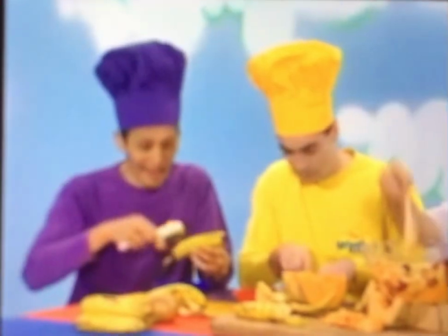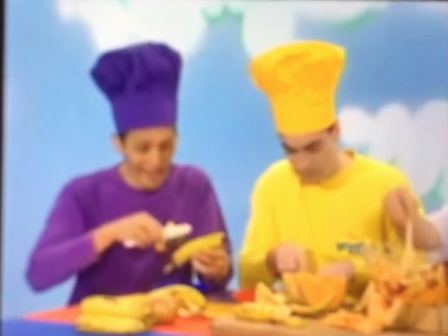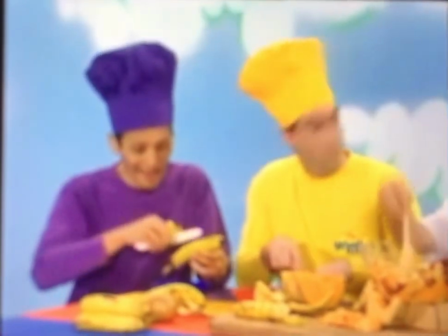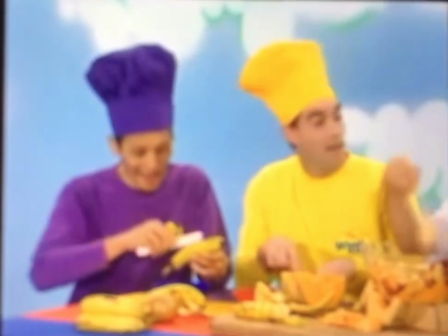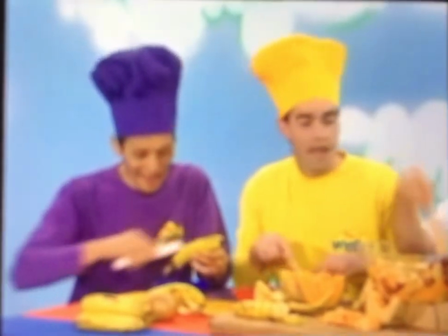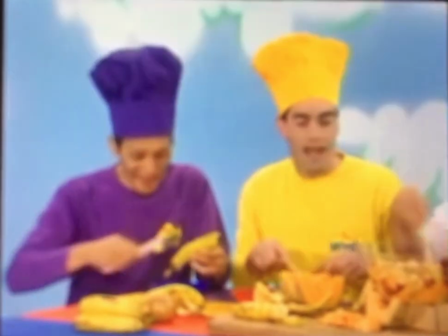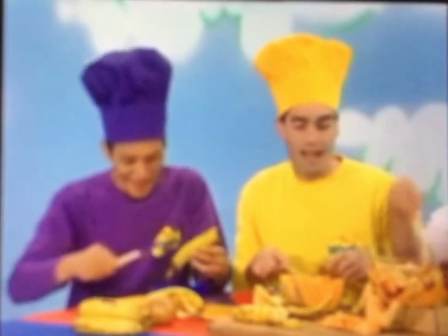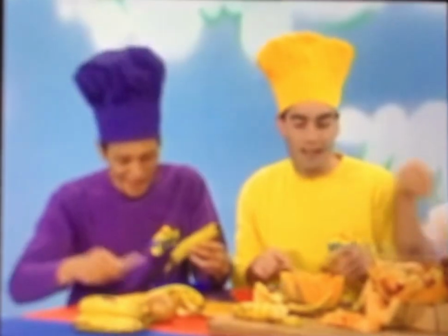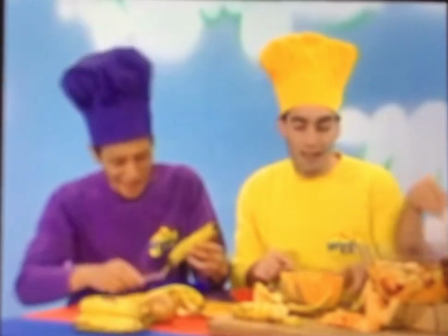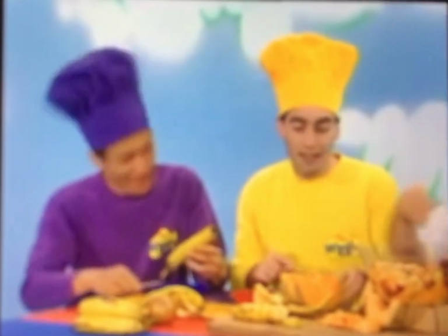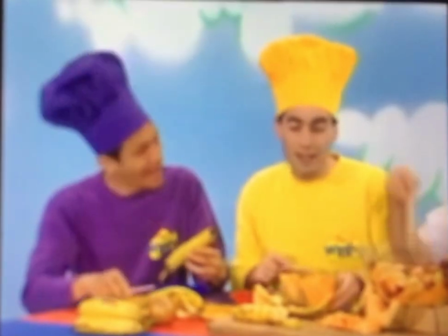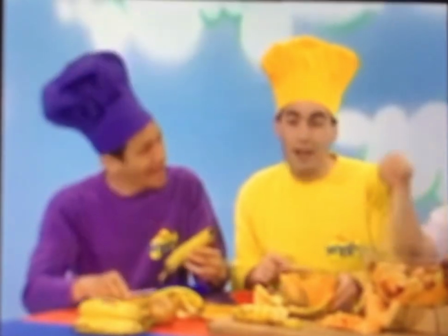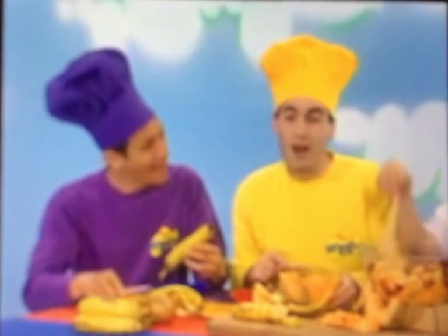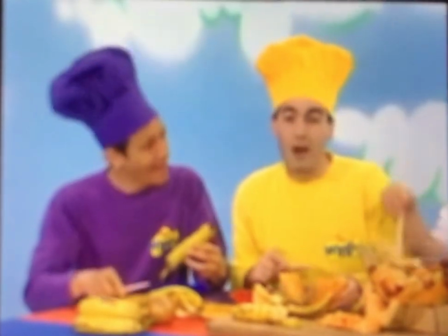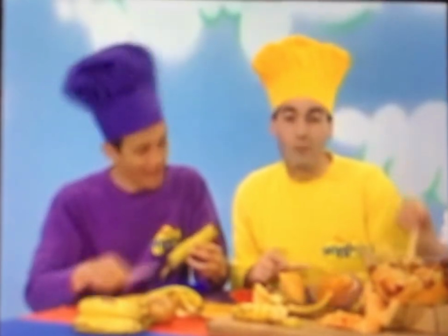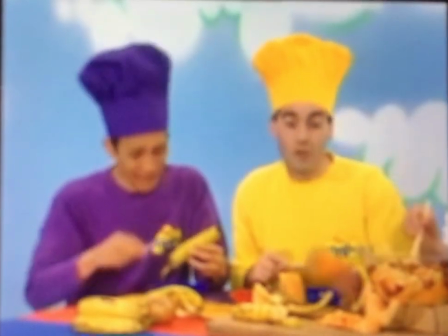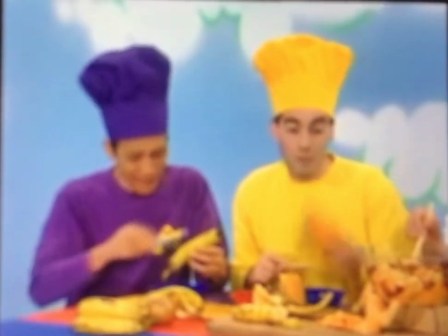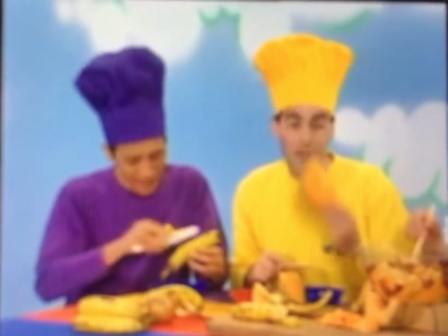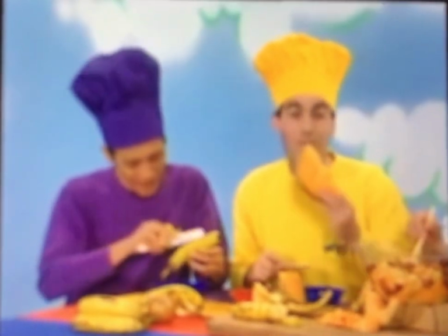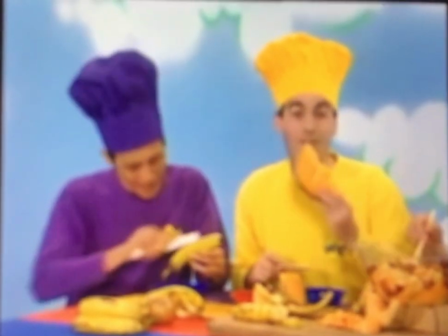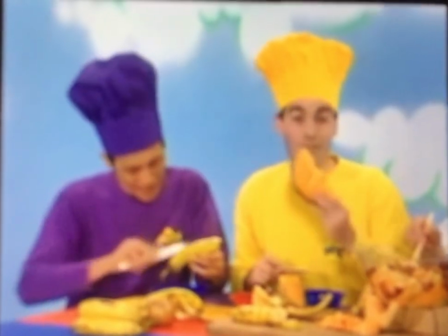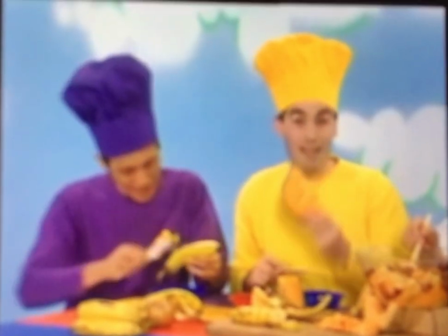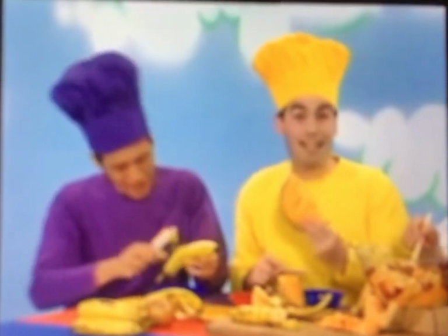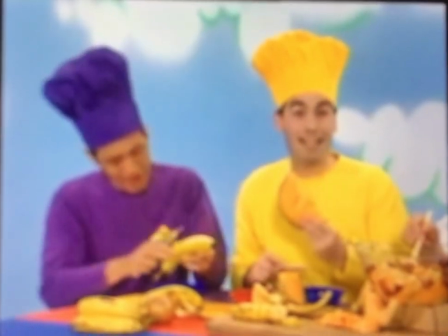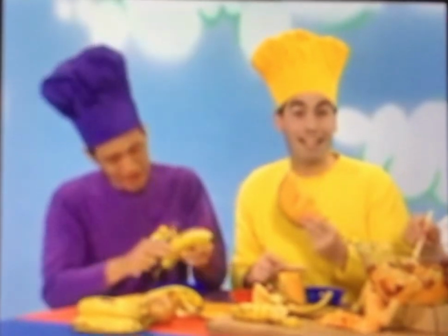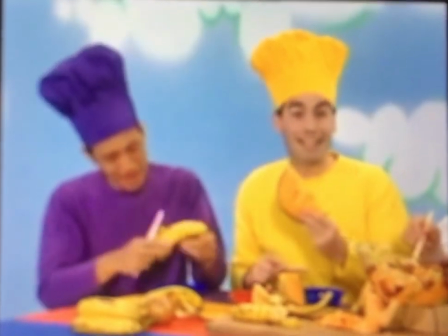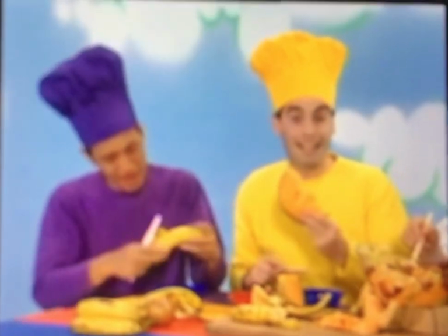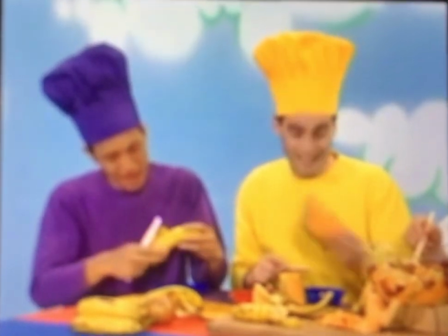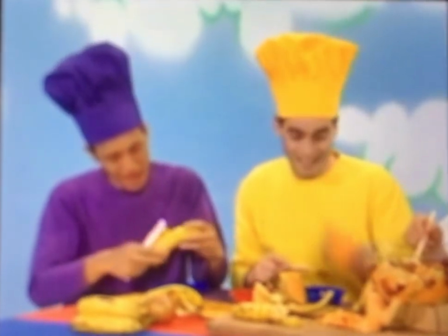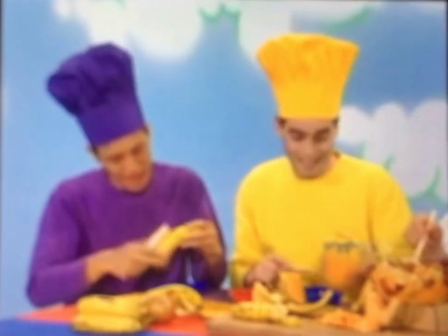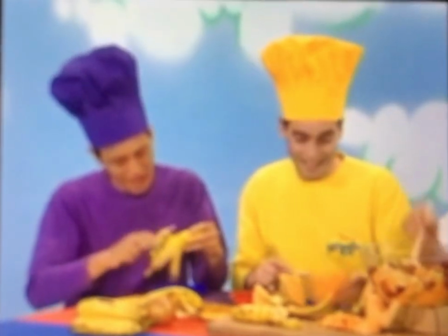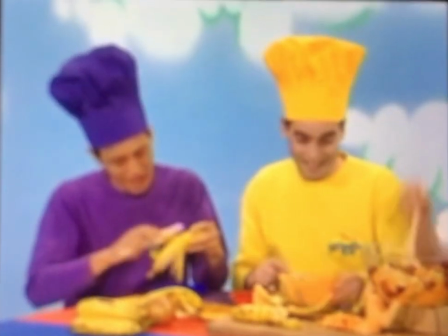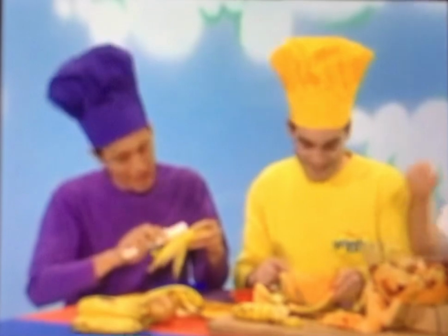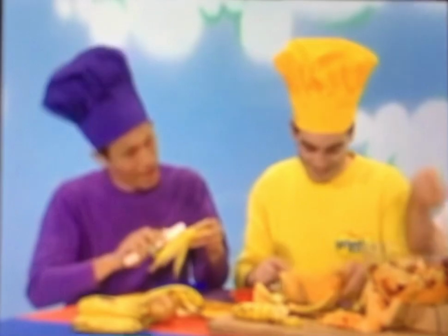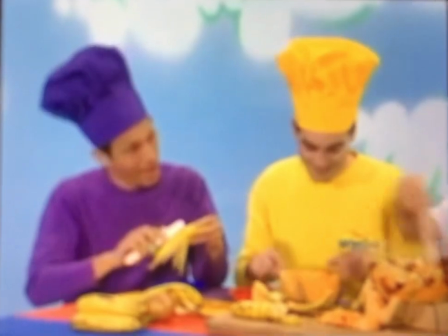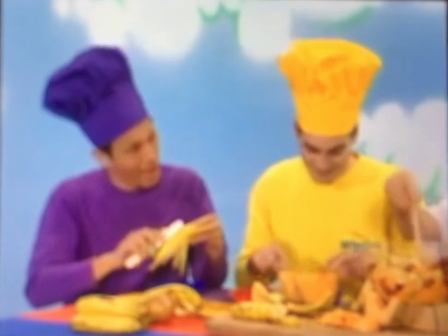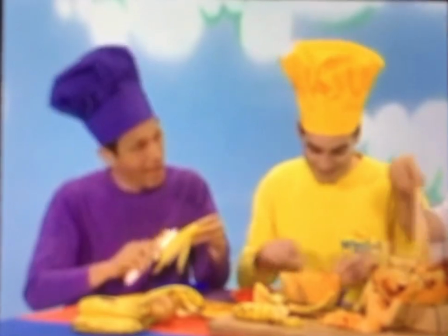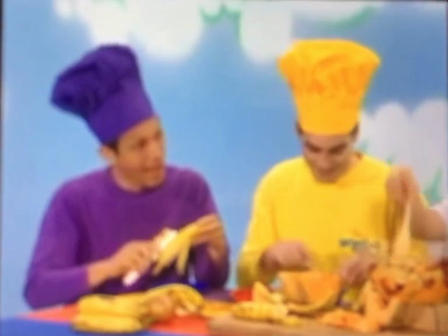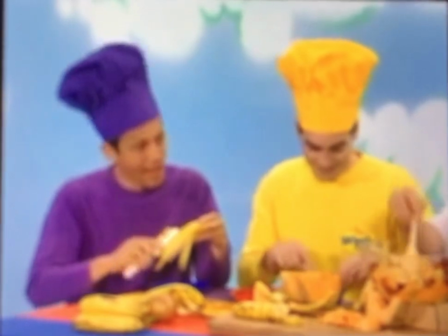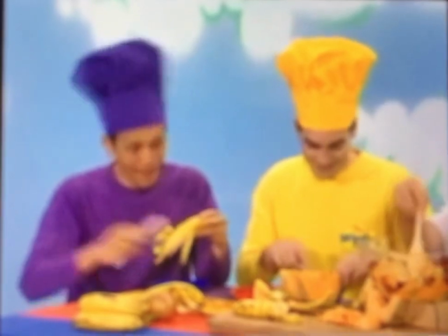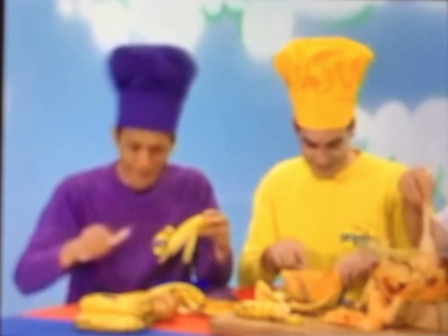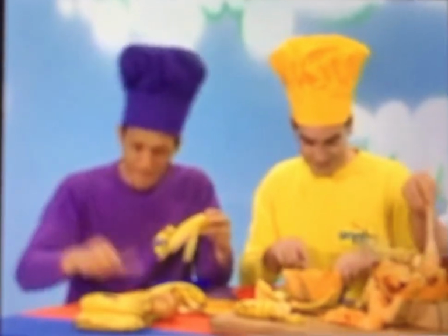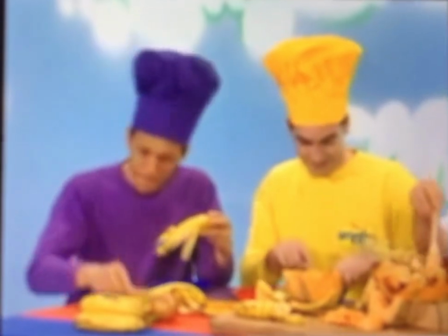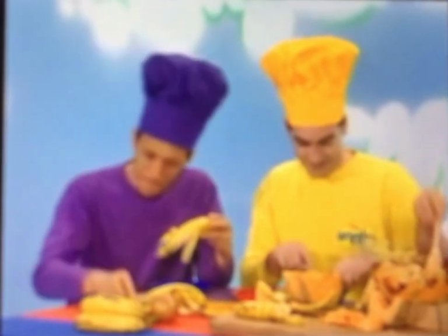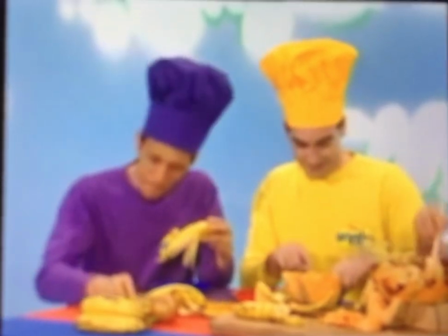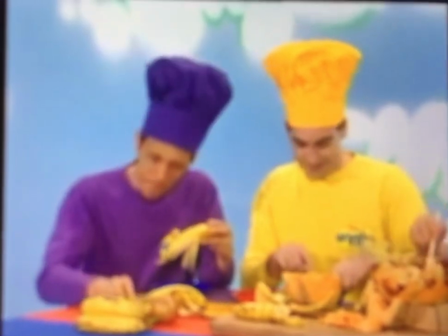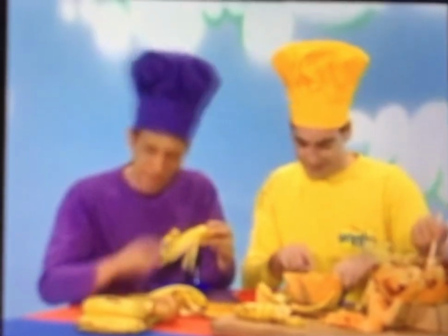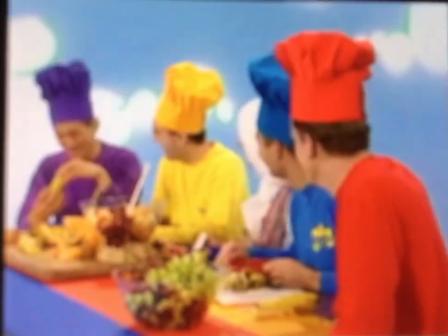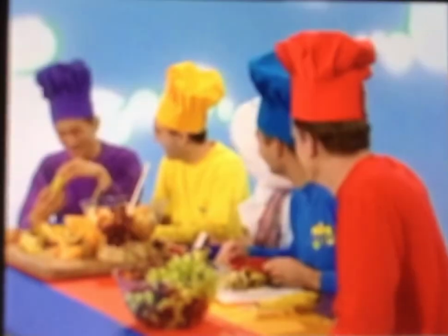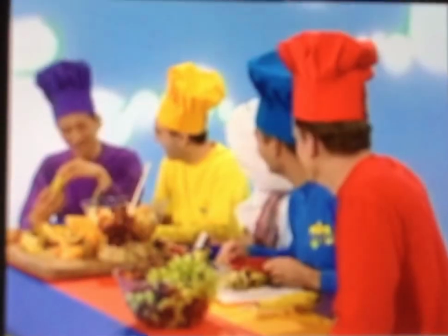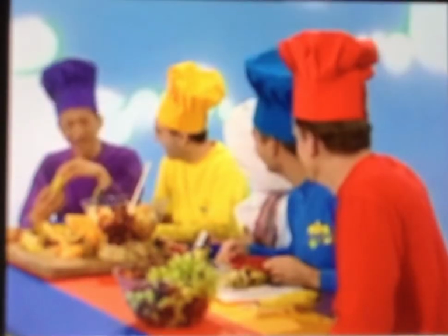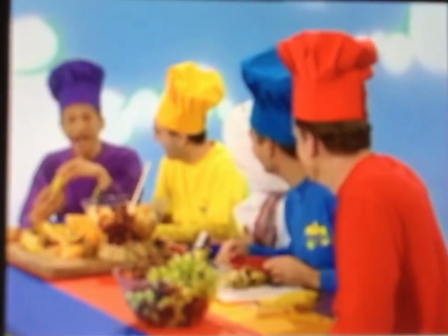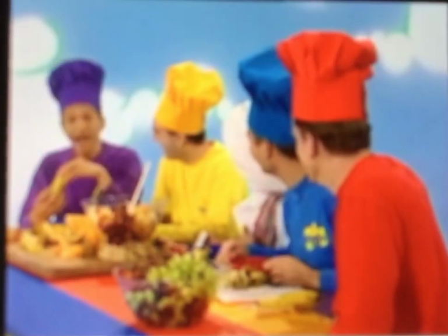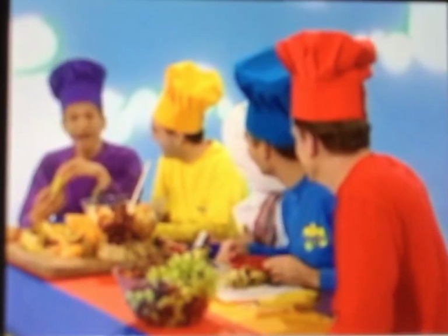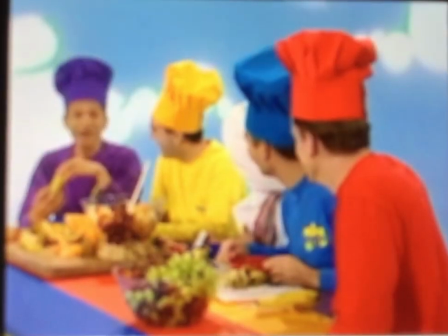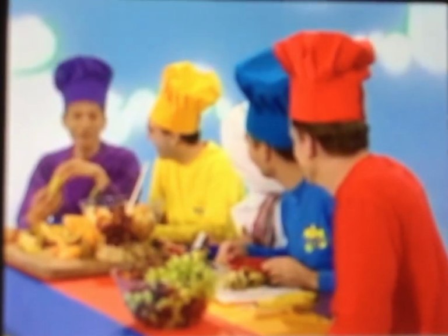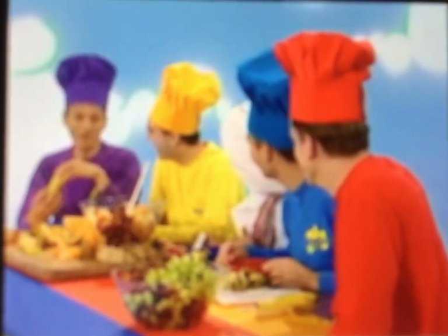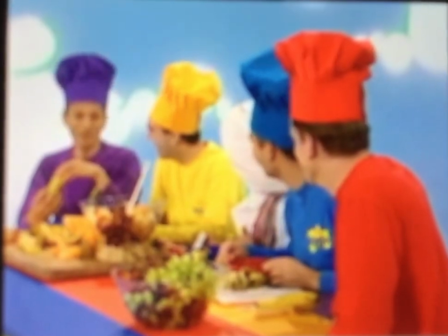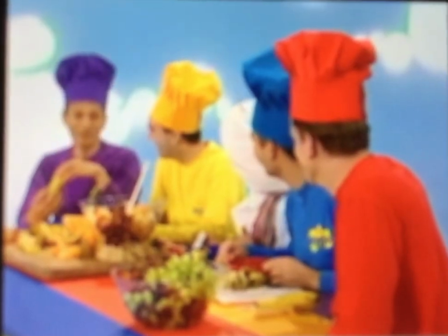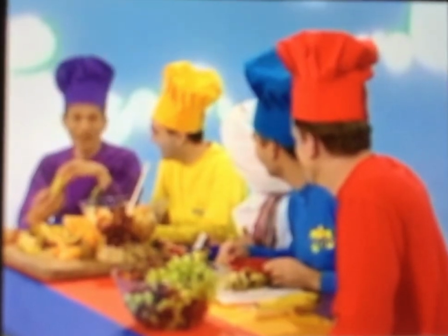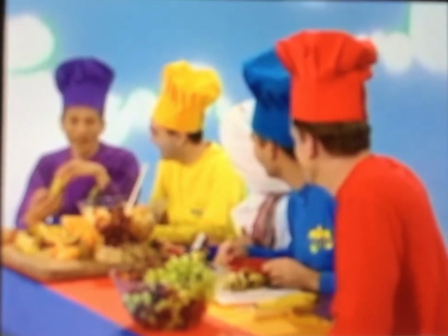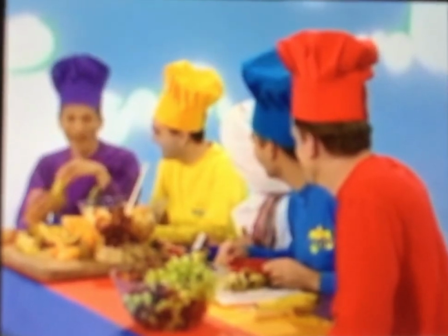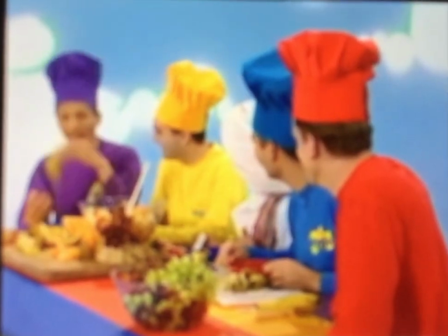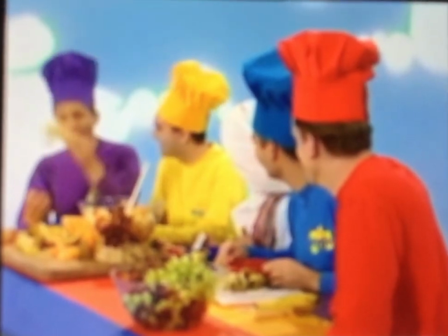Greg! Anthony, I'm chopping up some melon. And Jeff, what are you doing over there? I peel the banana.